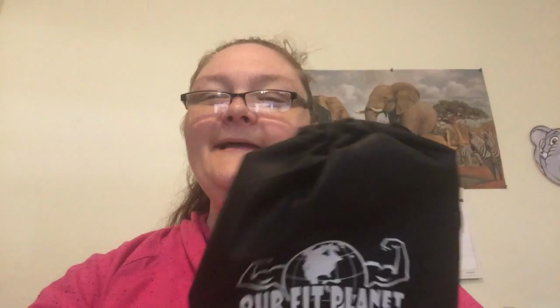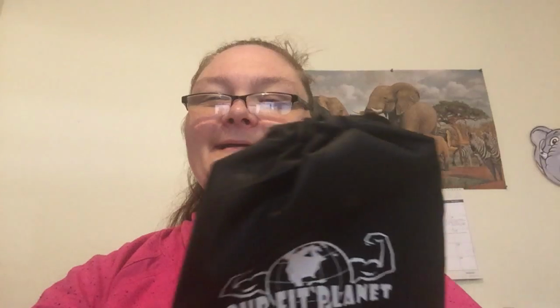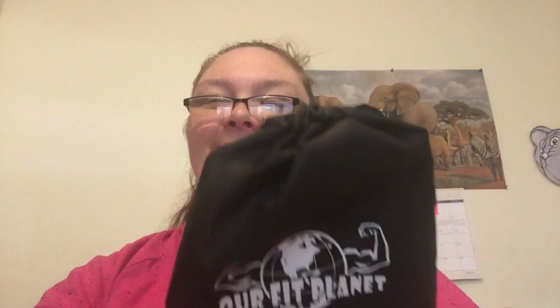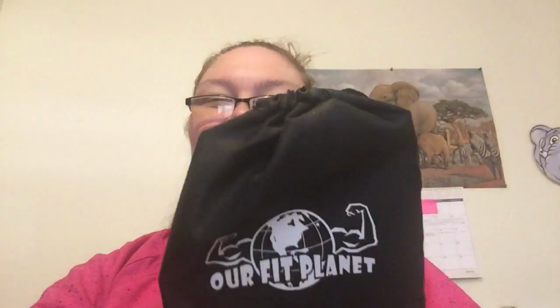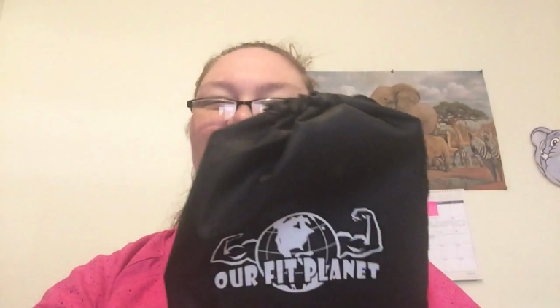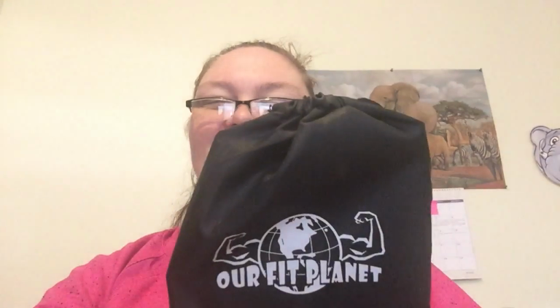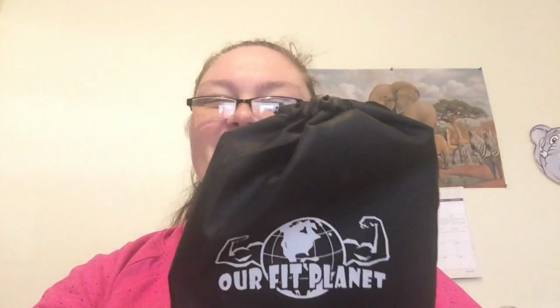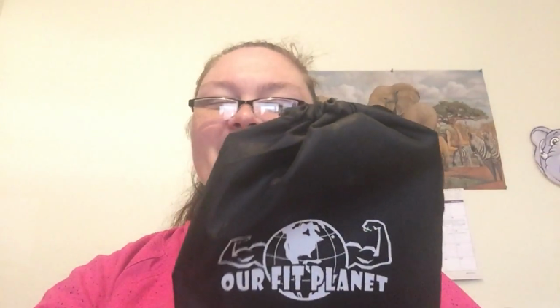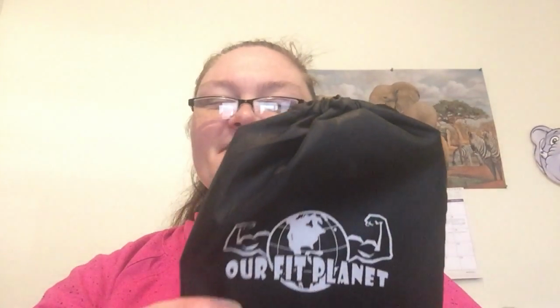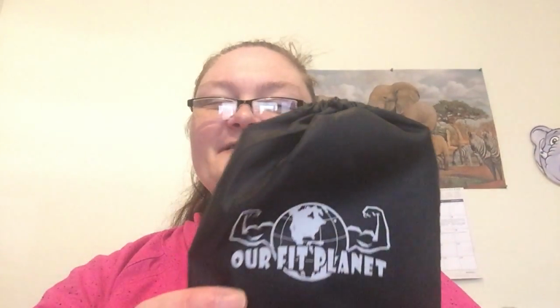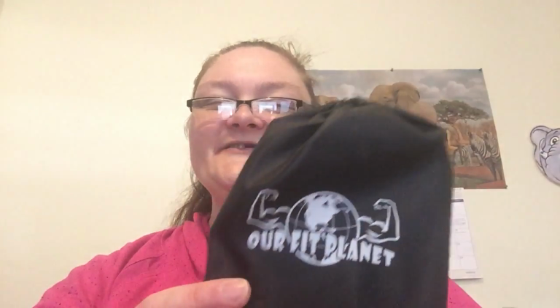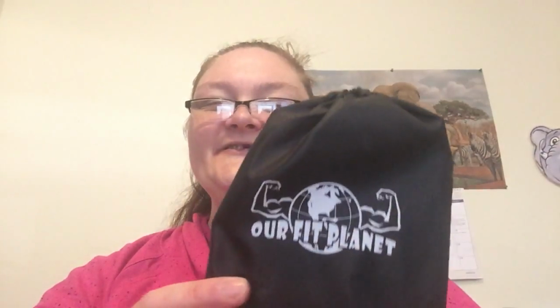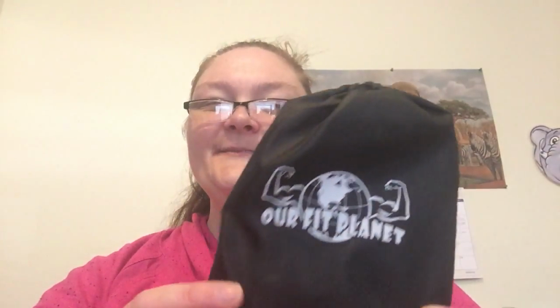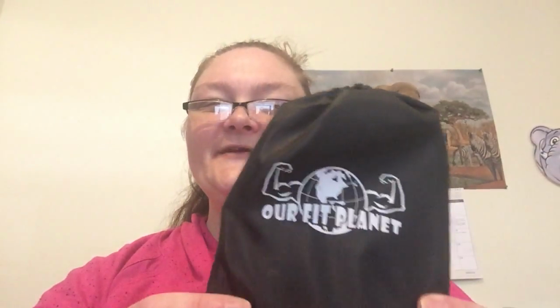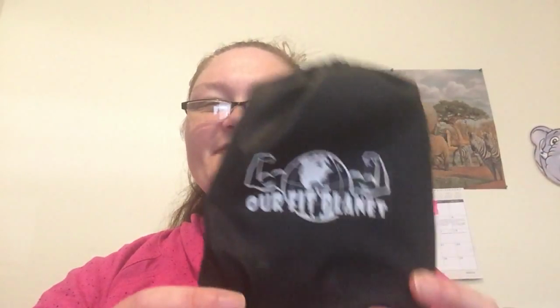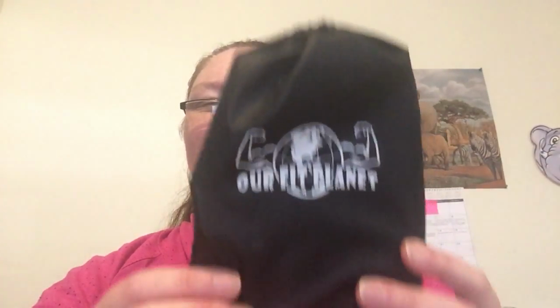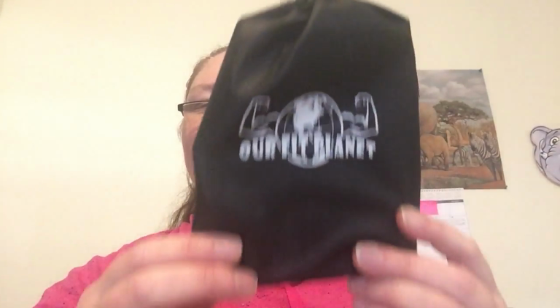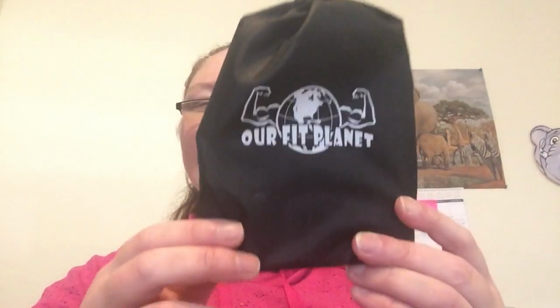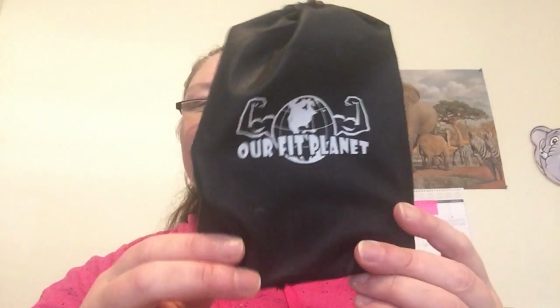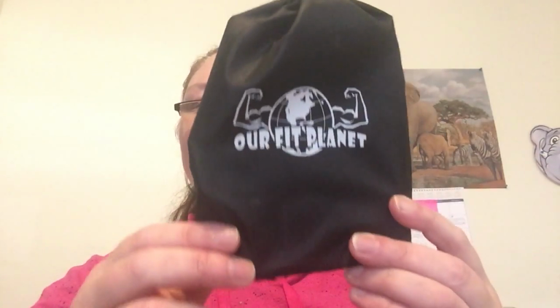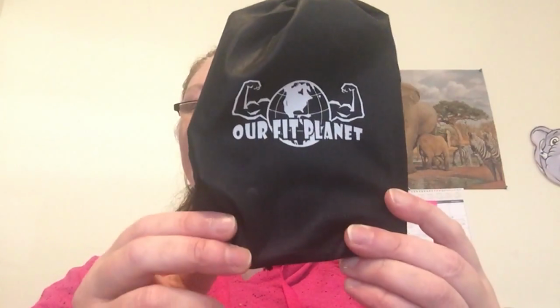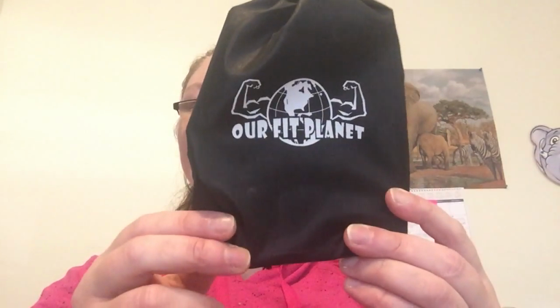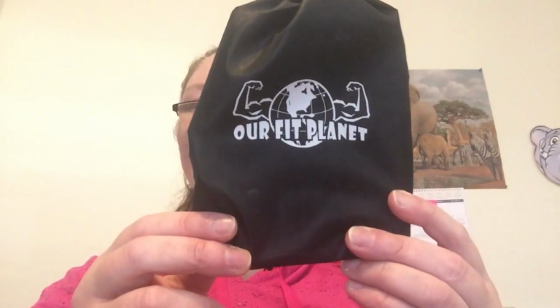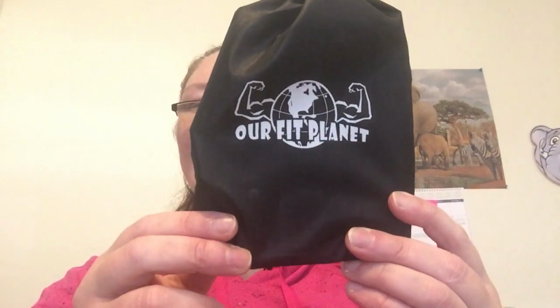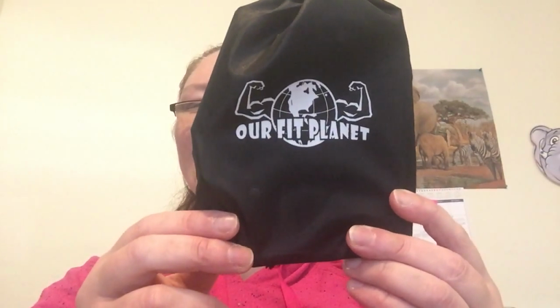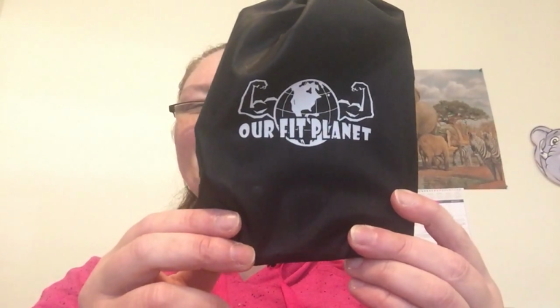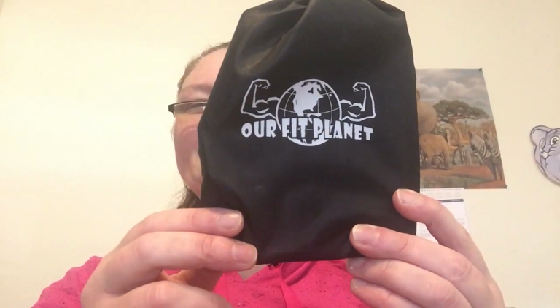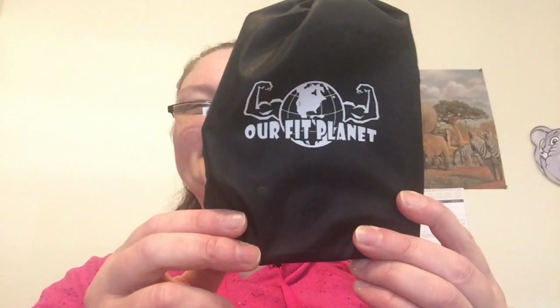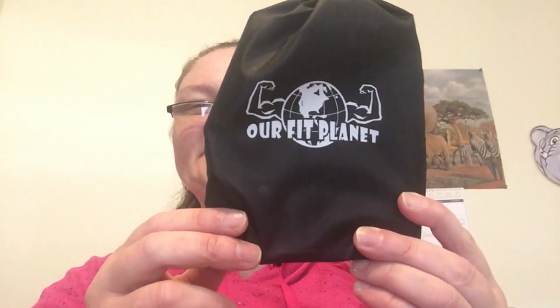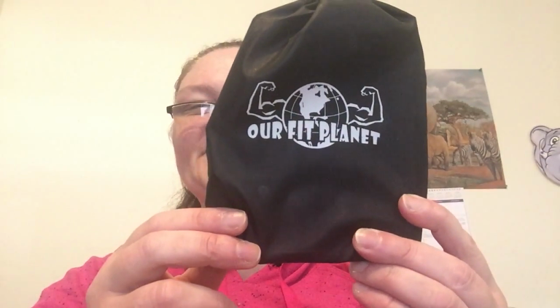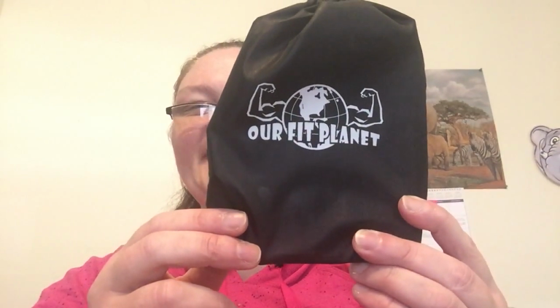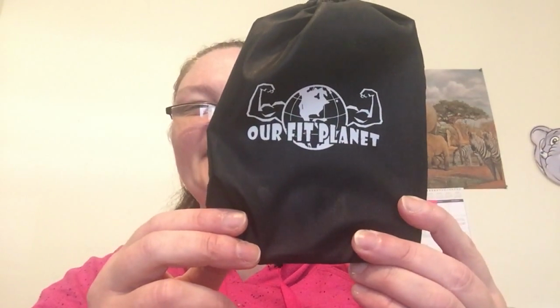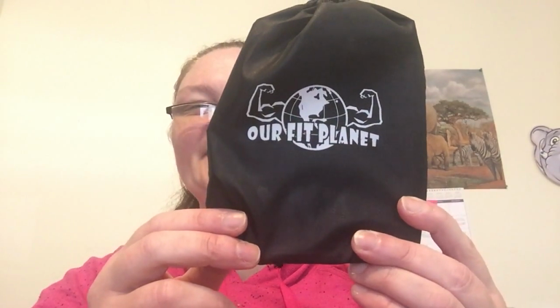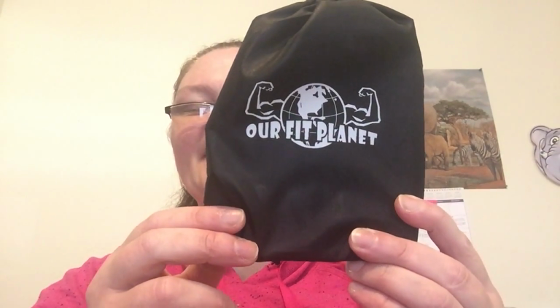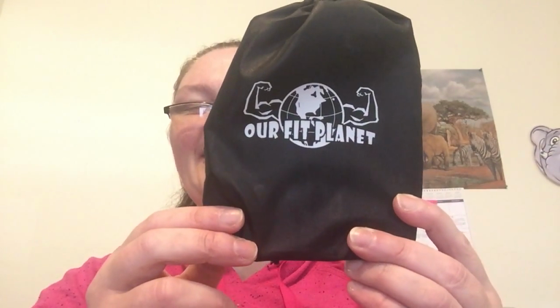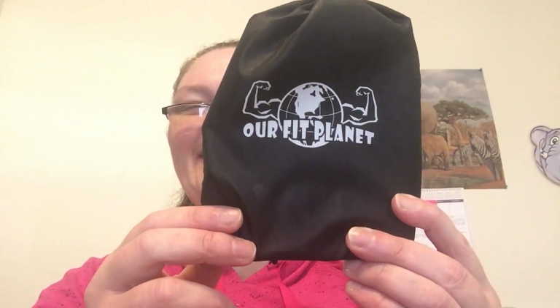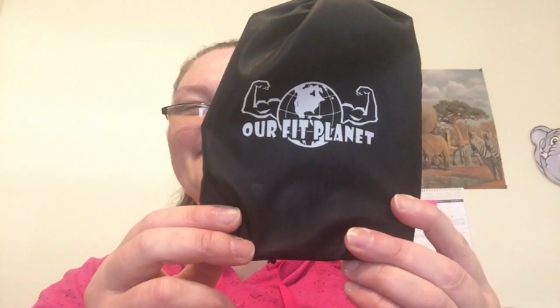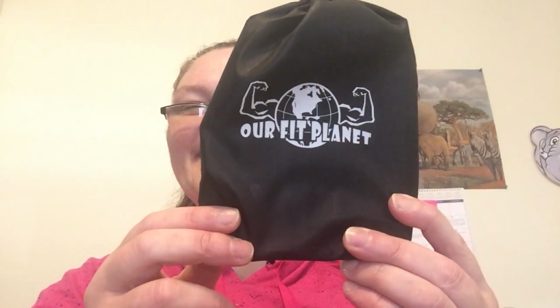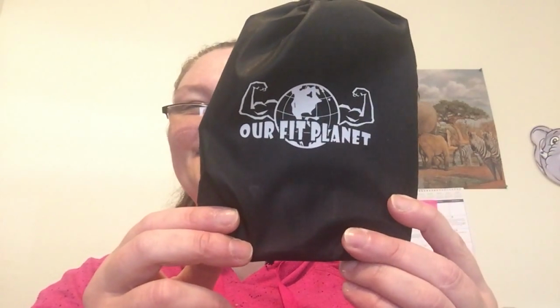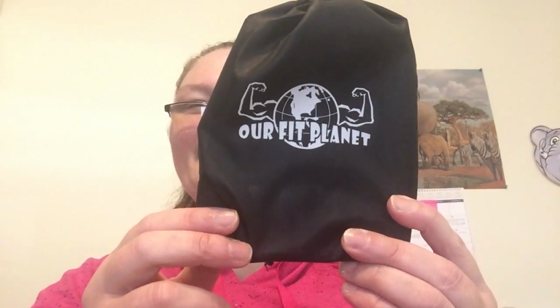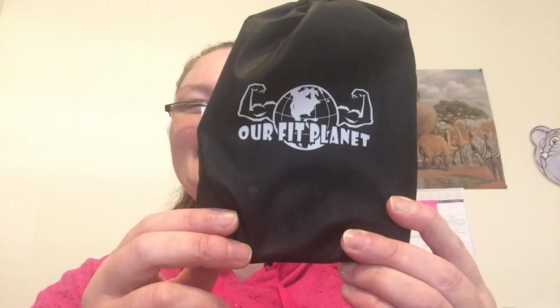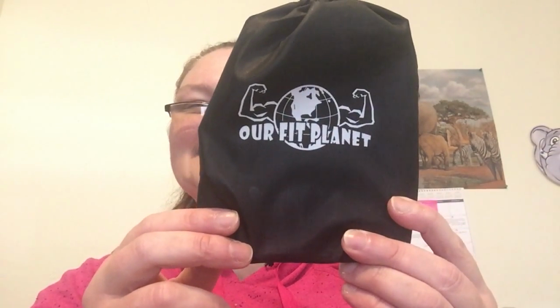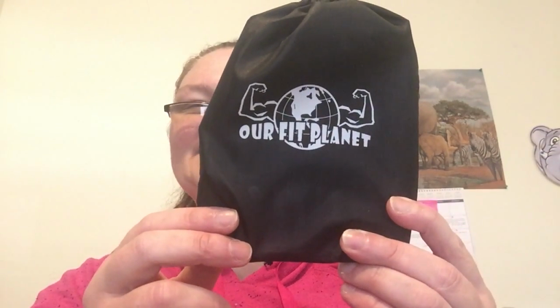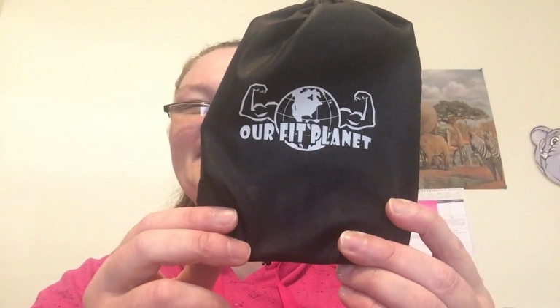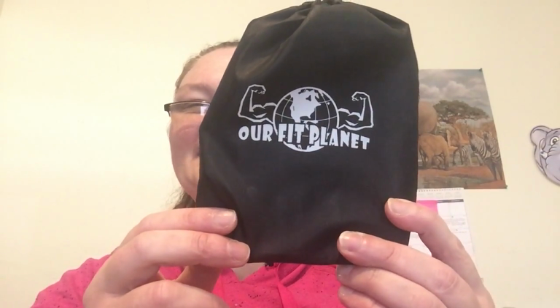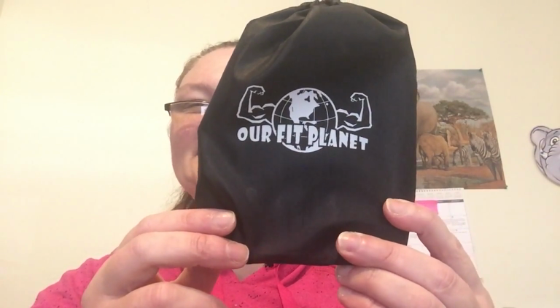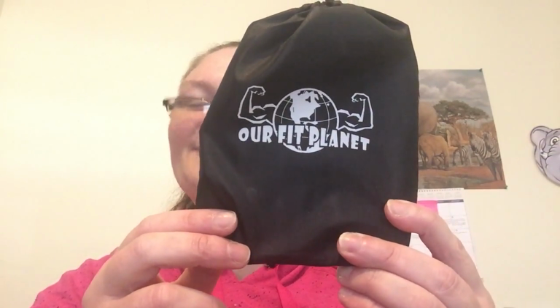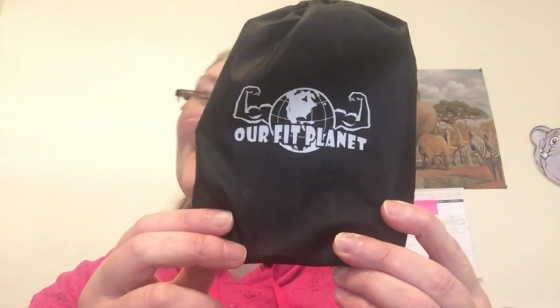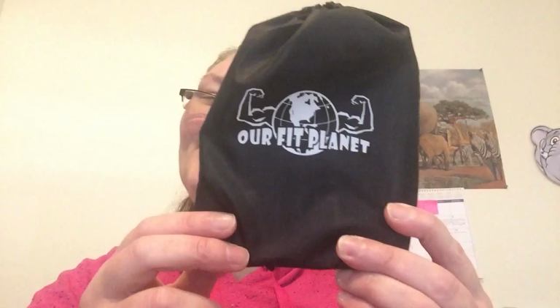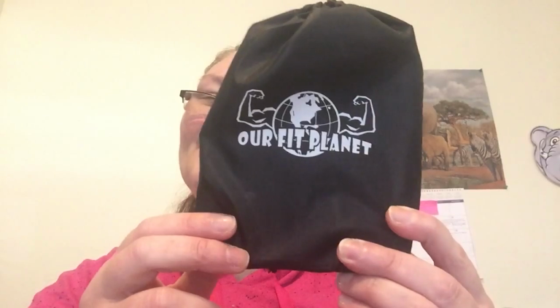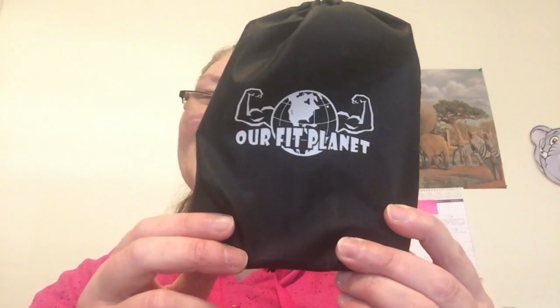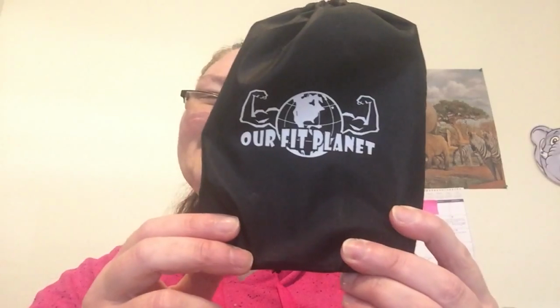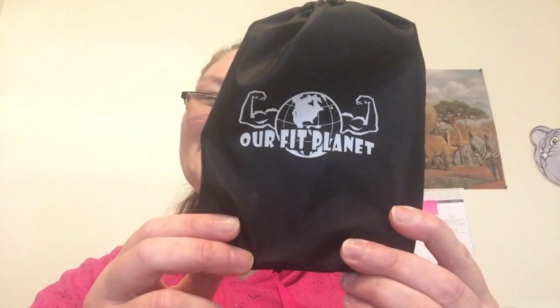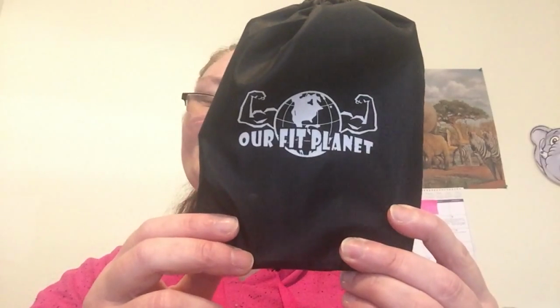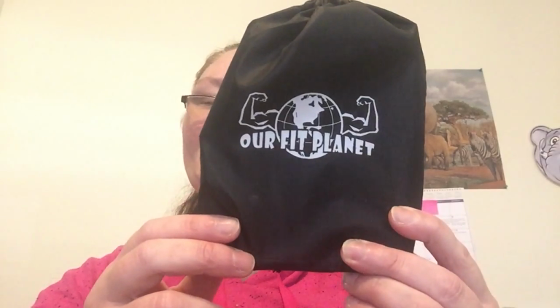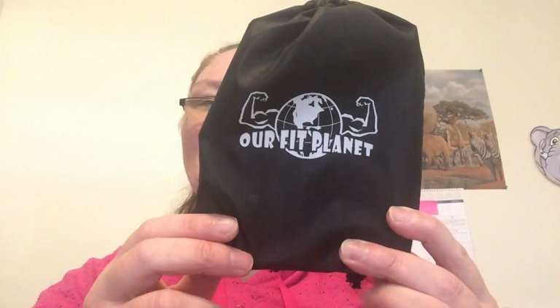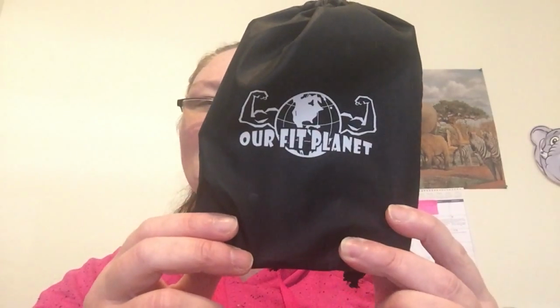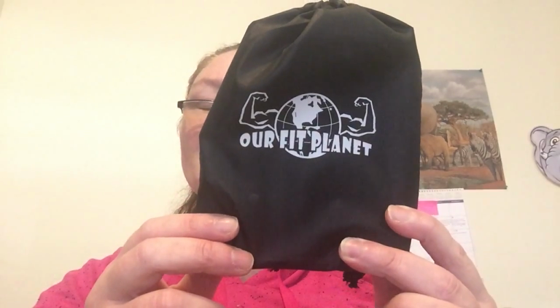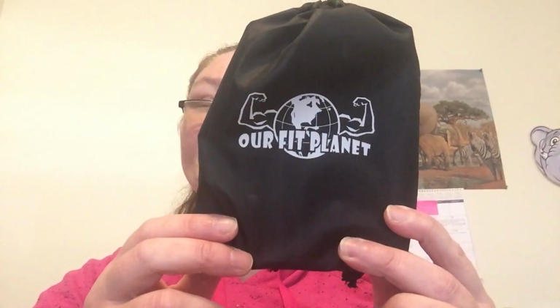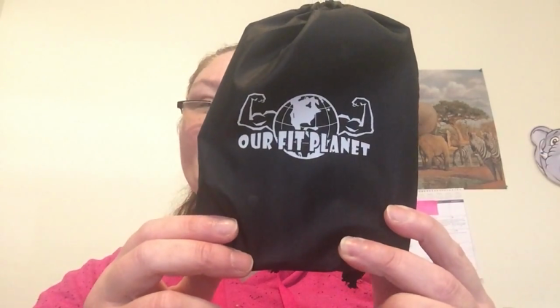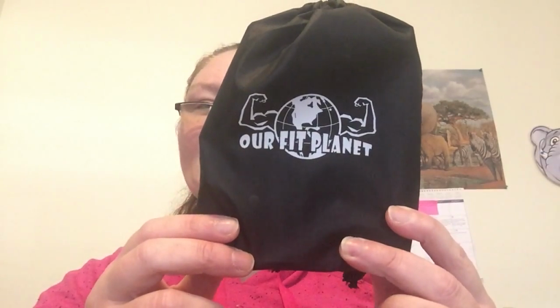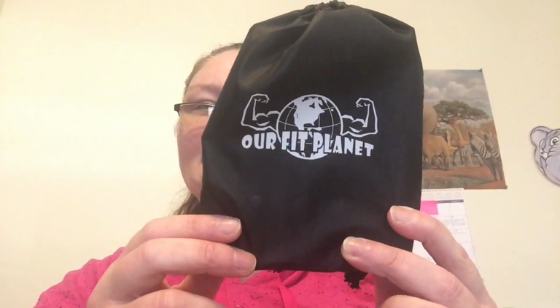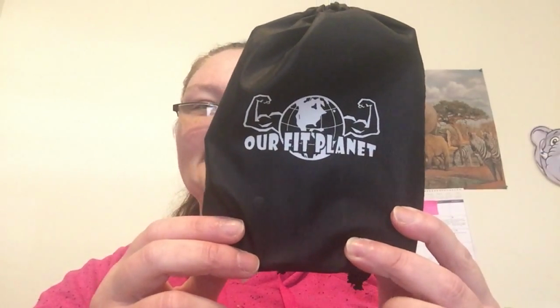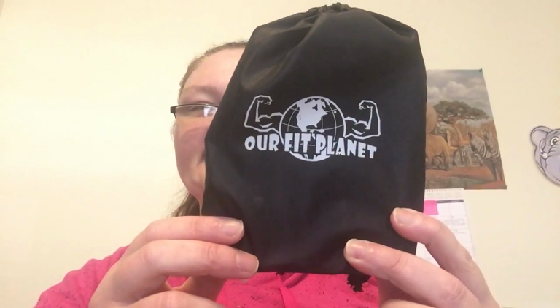Welcome to another edition of Beauty Trade Review. This time I'm going to be showing you the Our Fit Planet Speedy Jump Rope, which retails for $9.99.